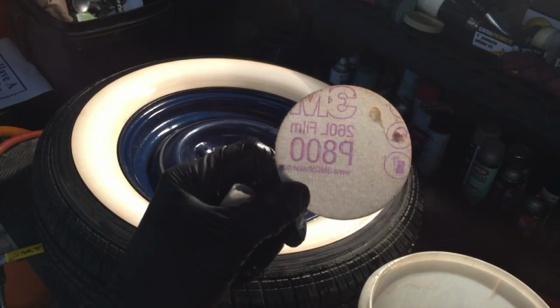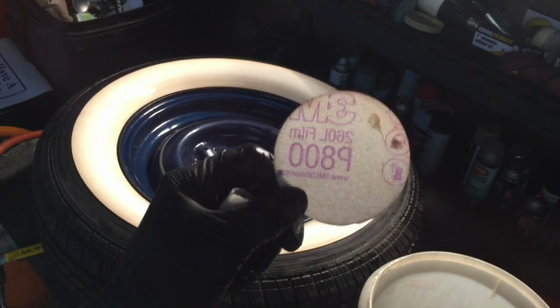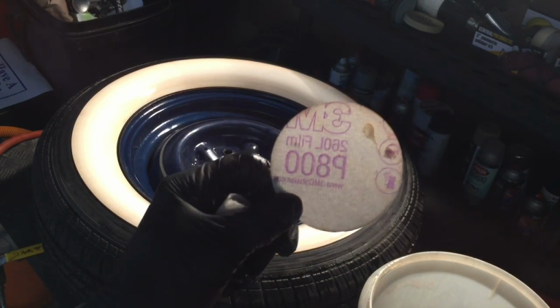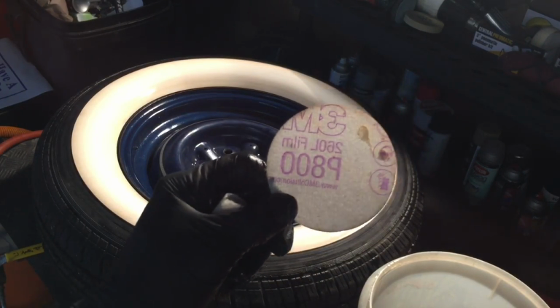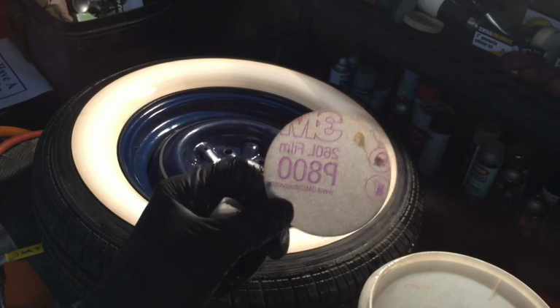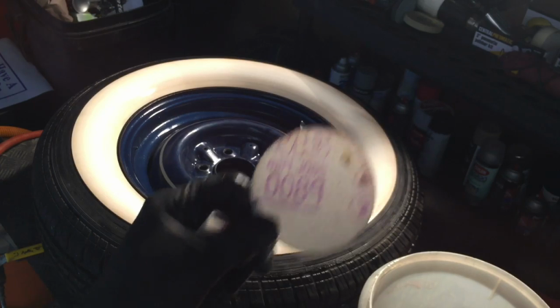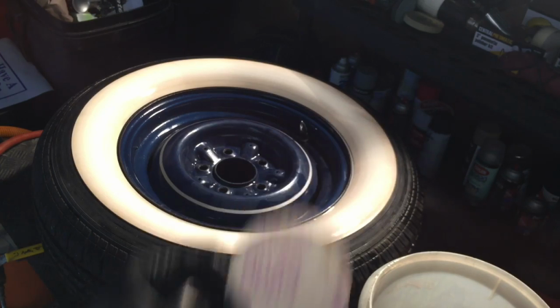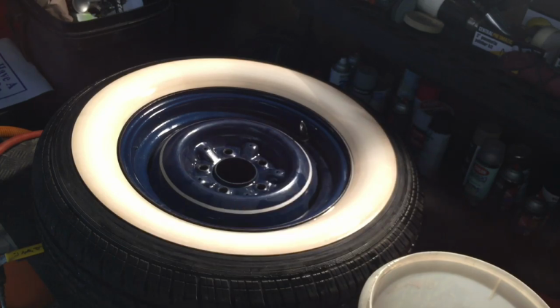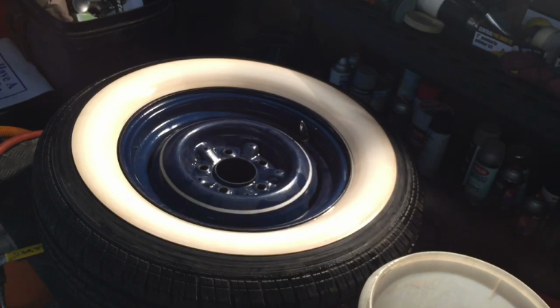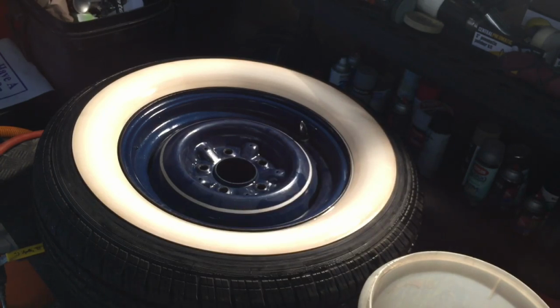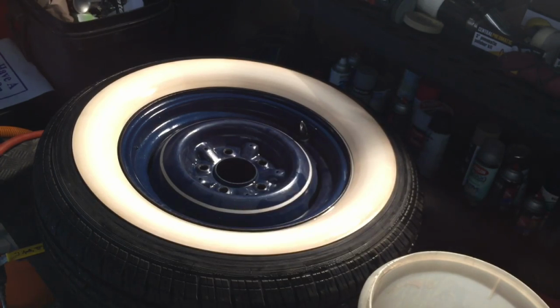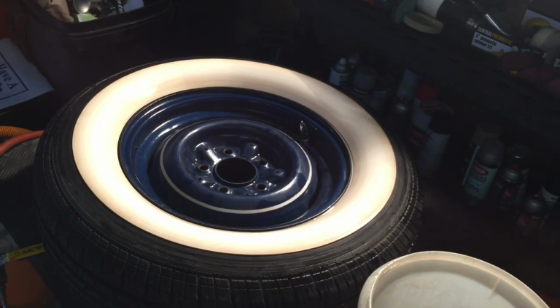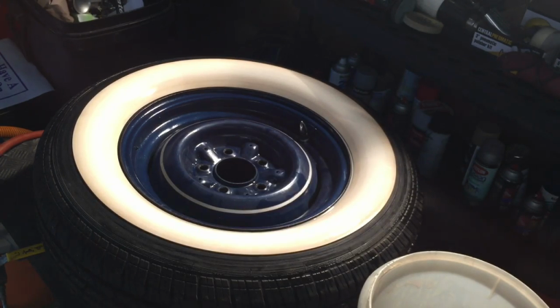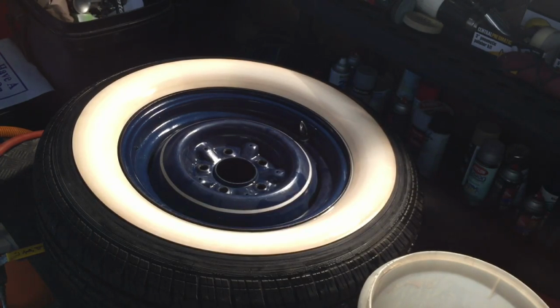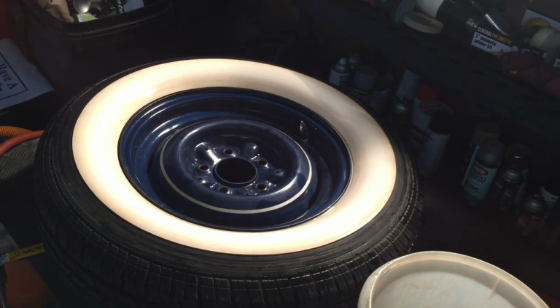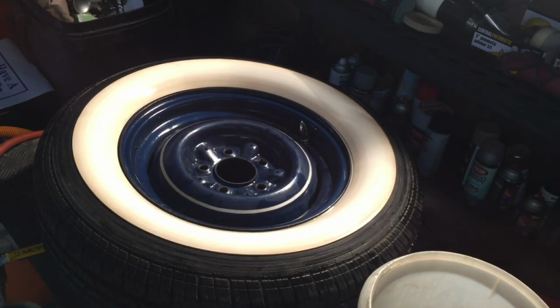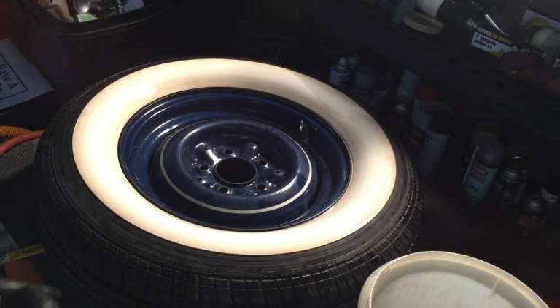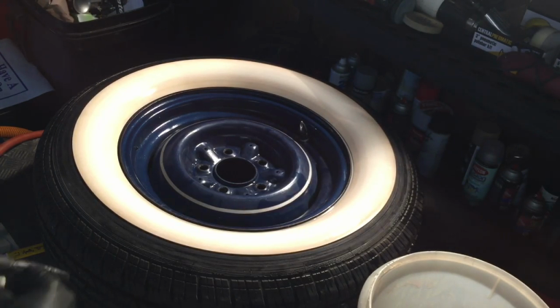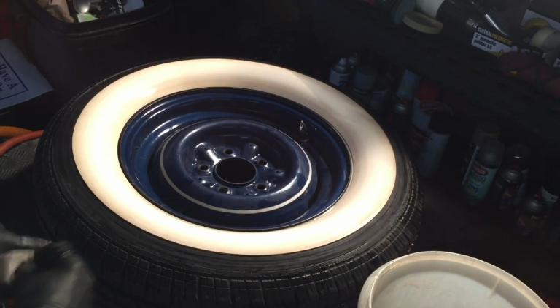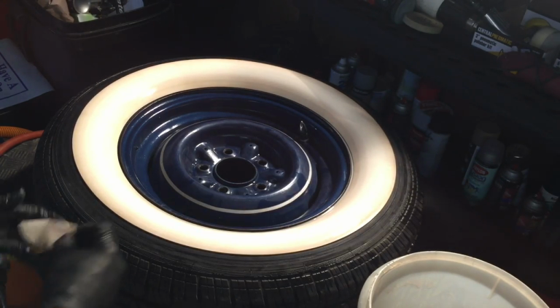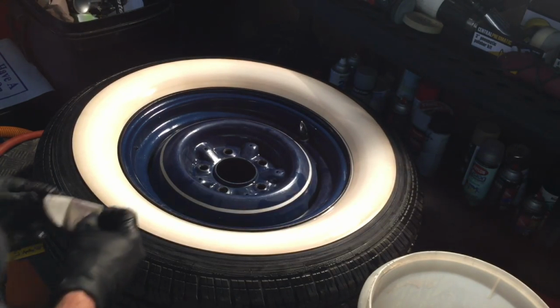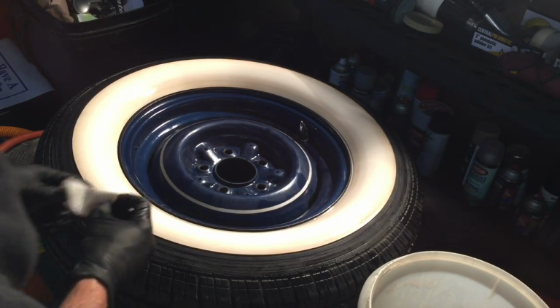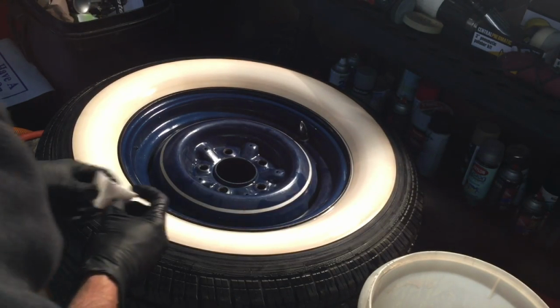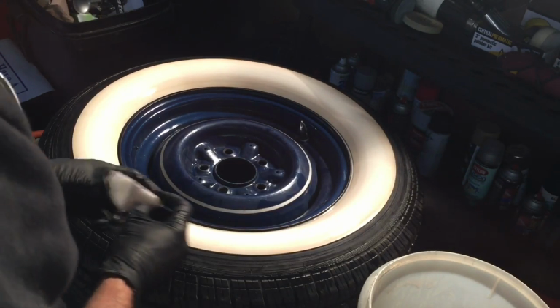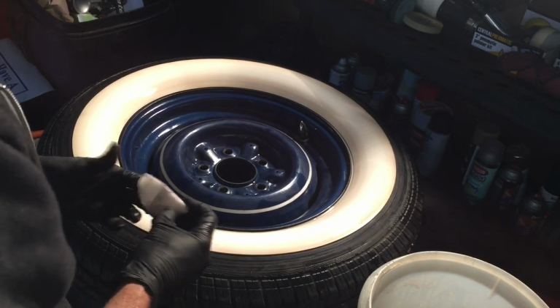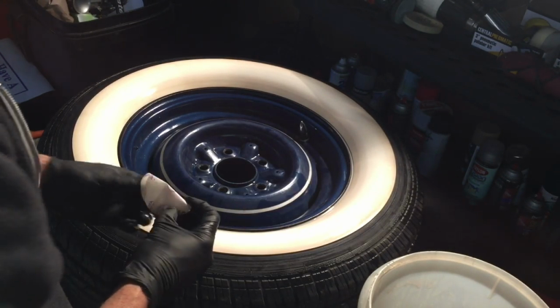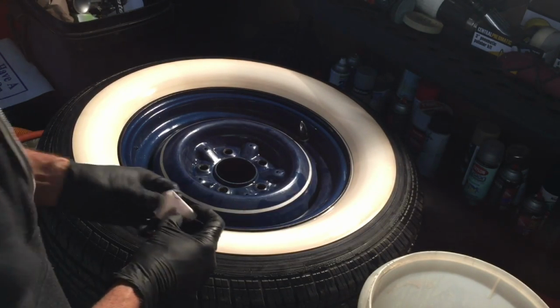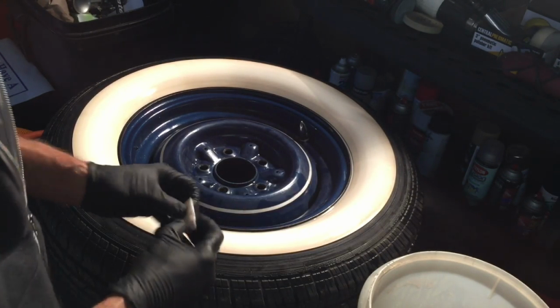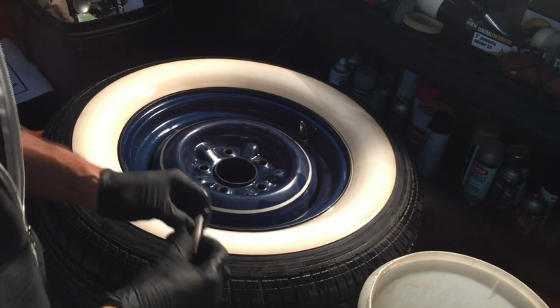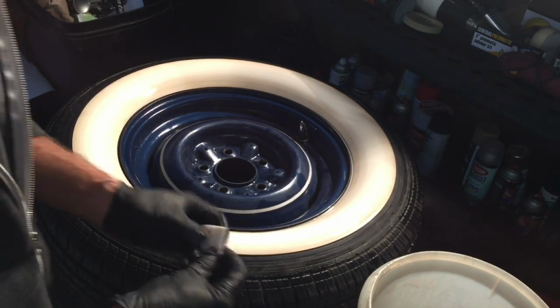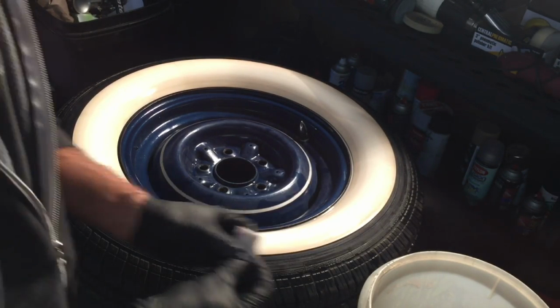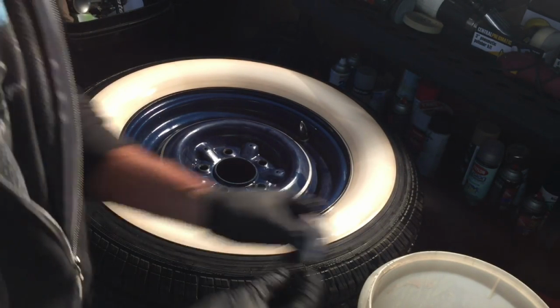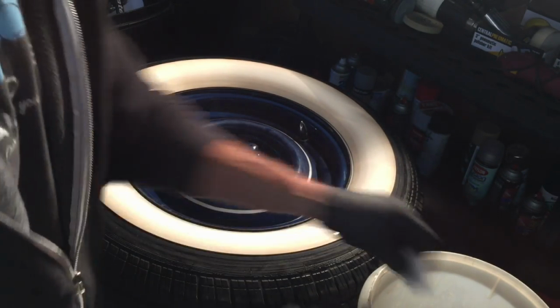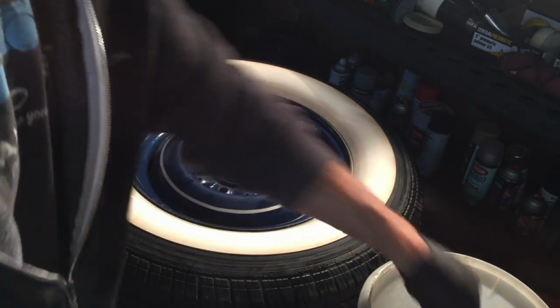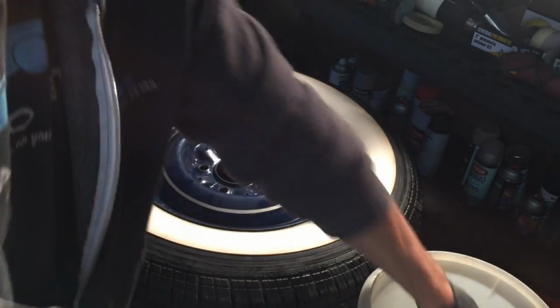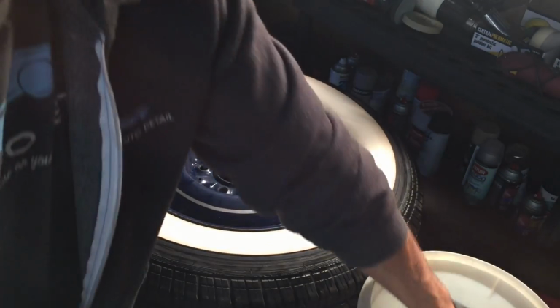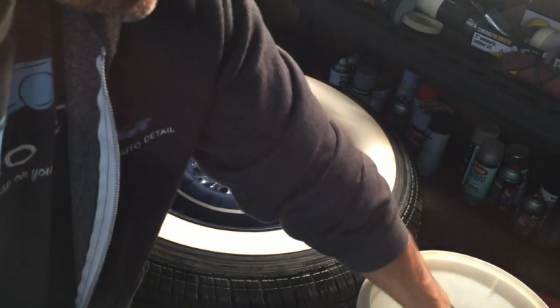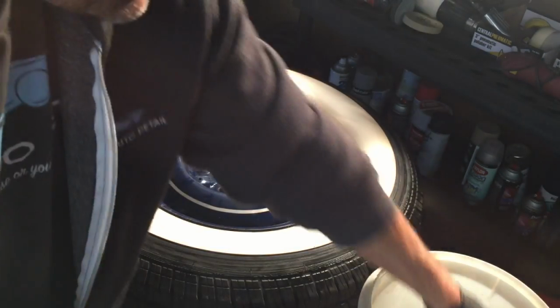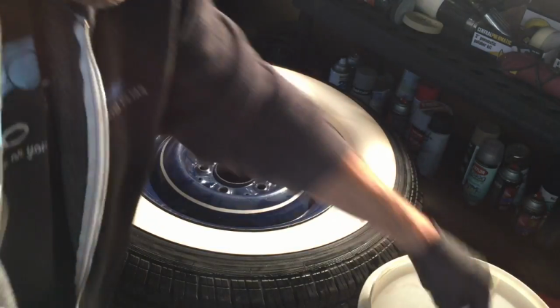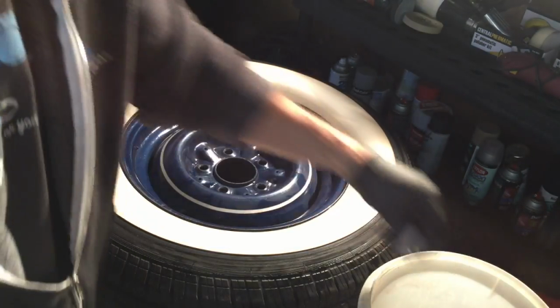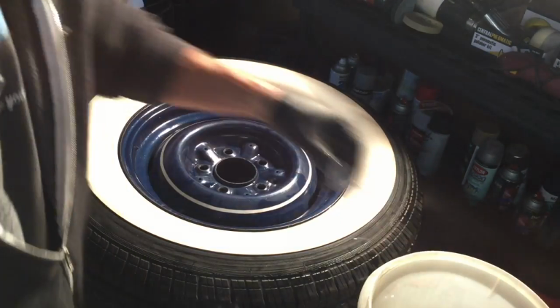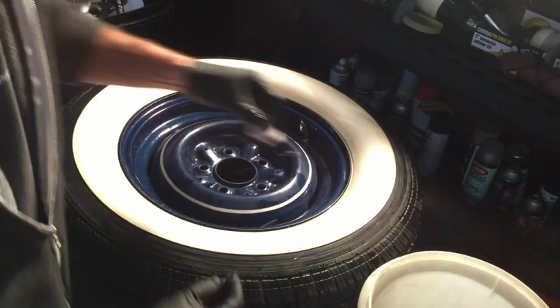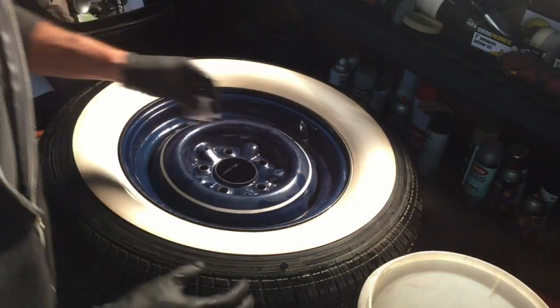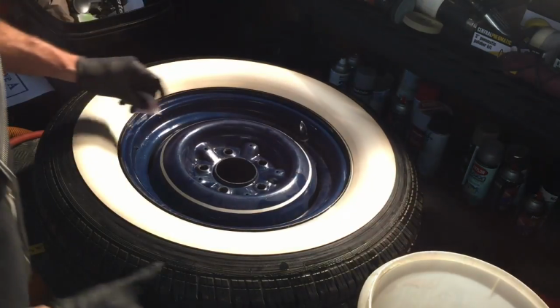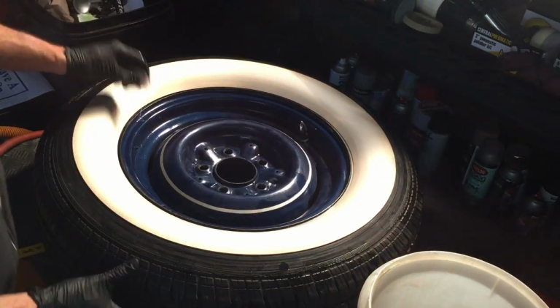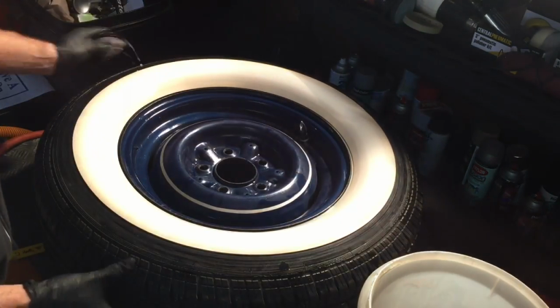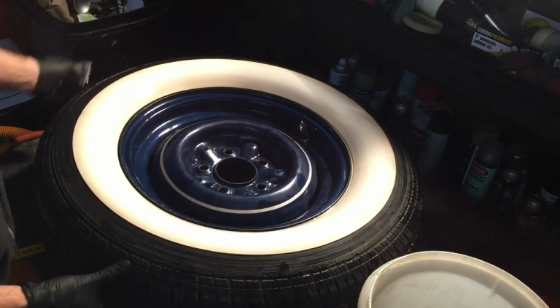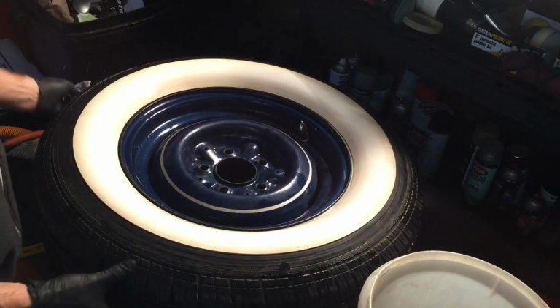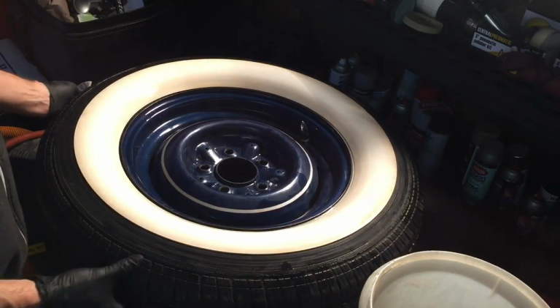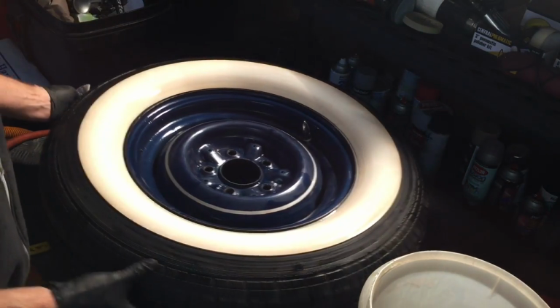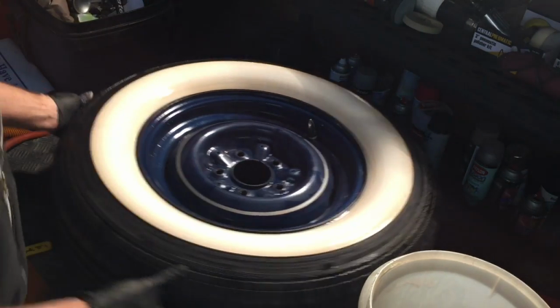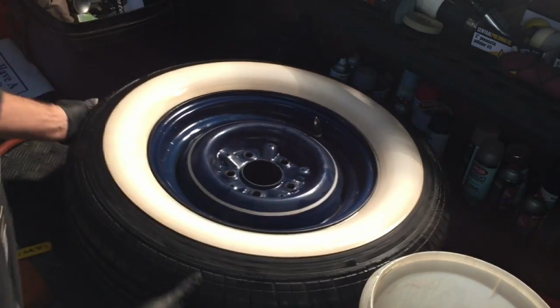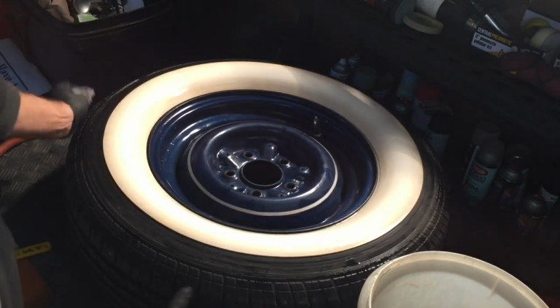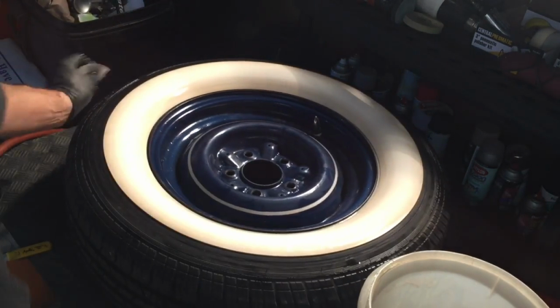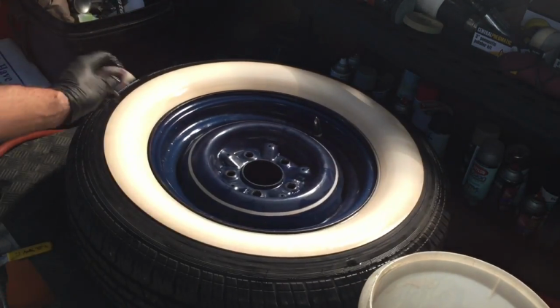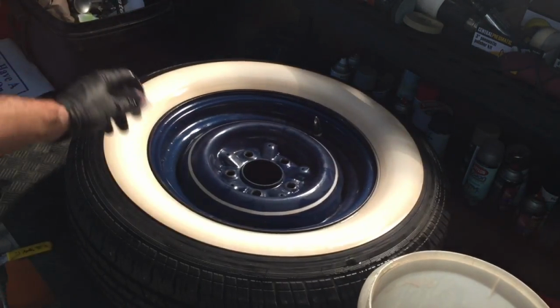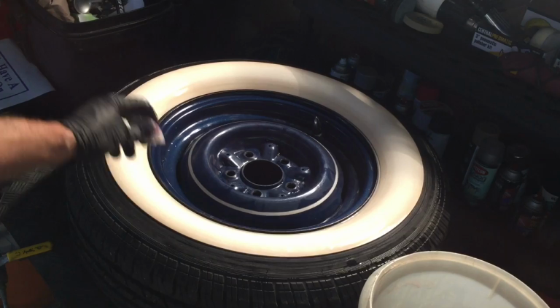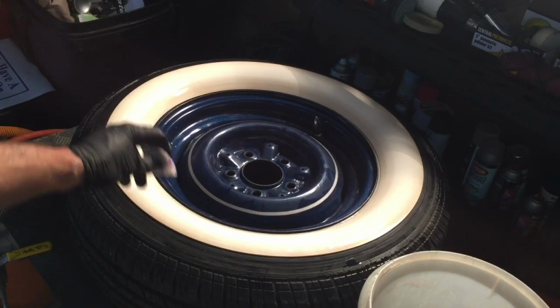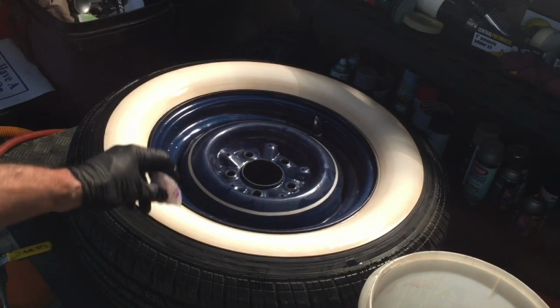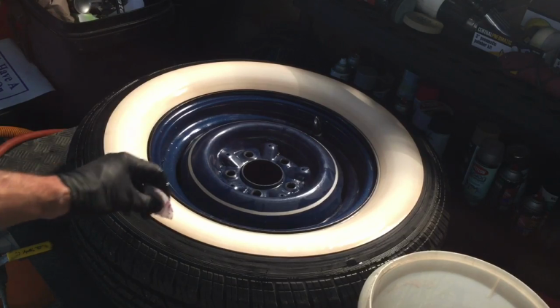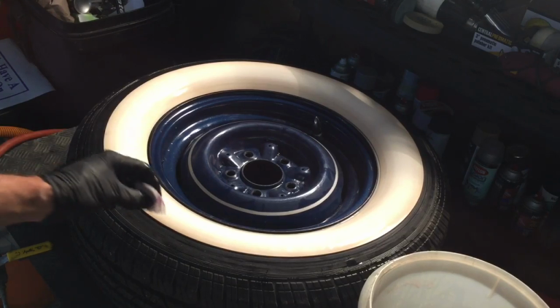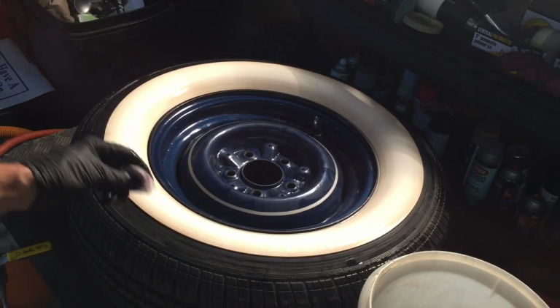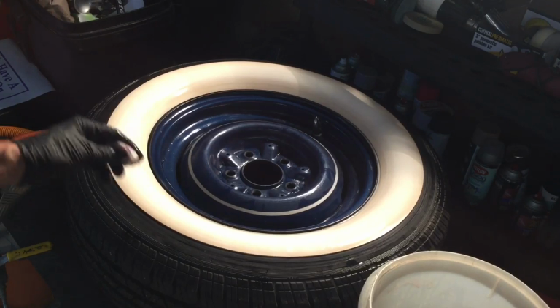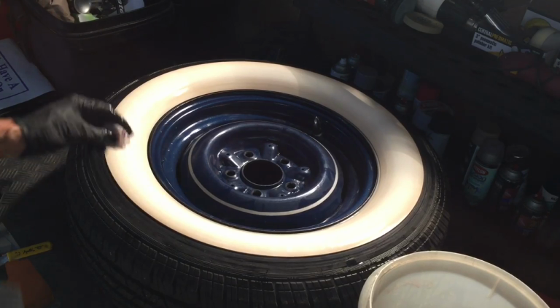Now we want to step down from 300 to 800 grit sandpaper and make it nice and smooth before we seal it.